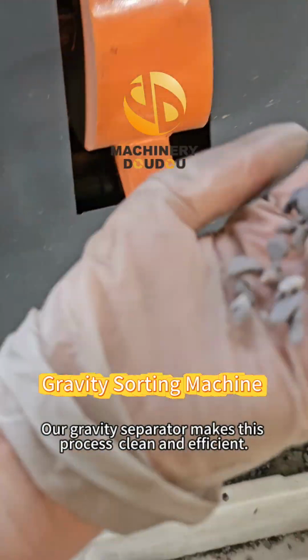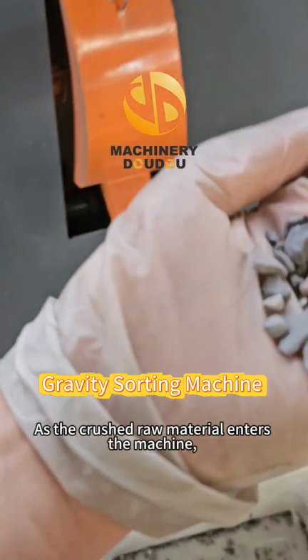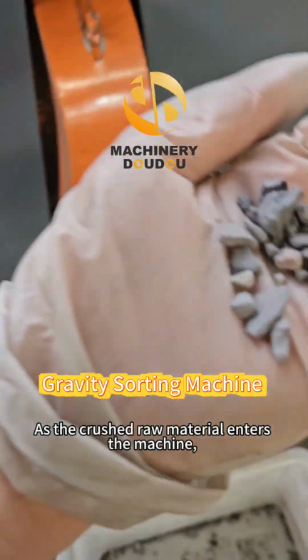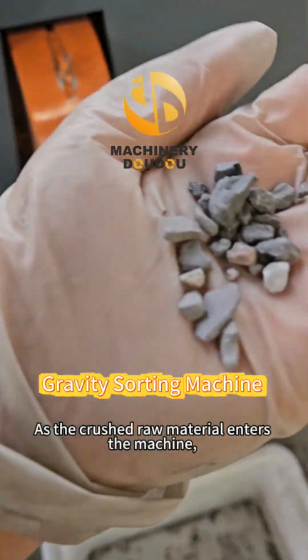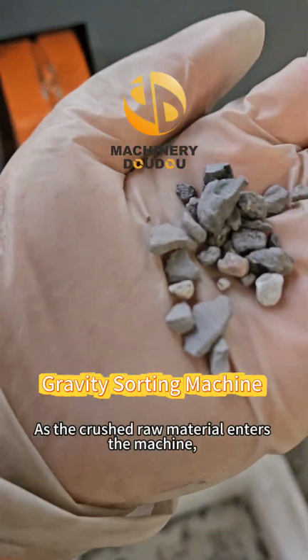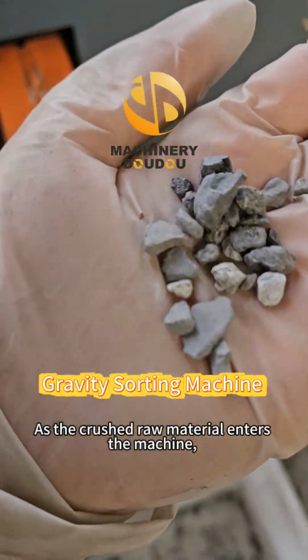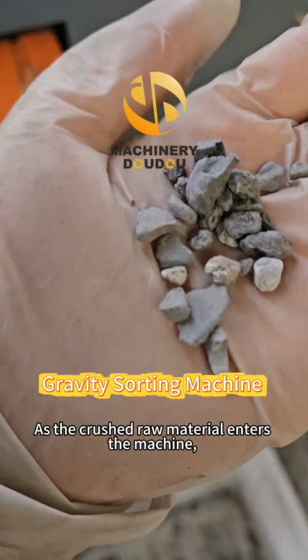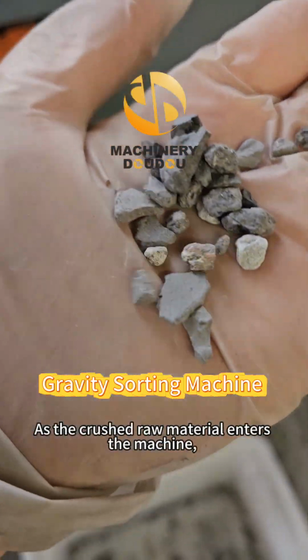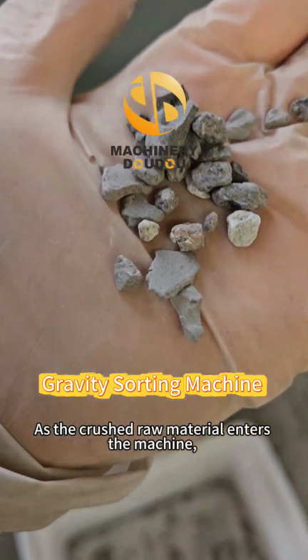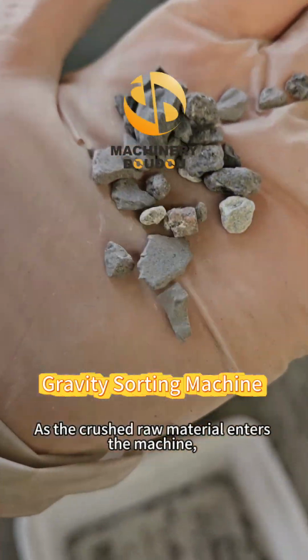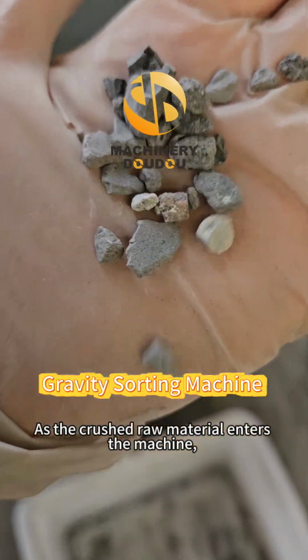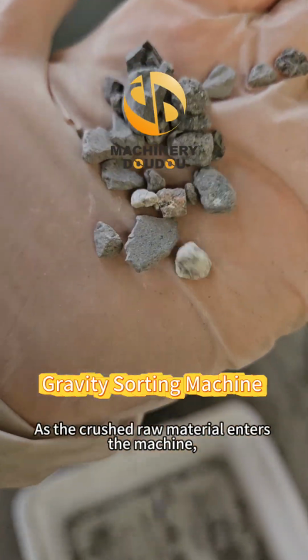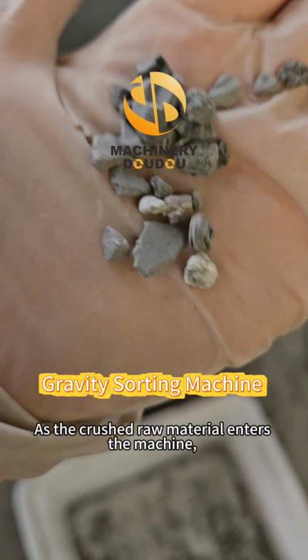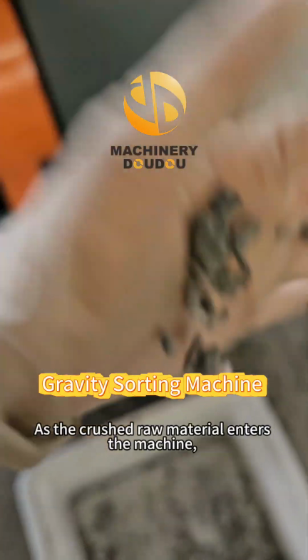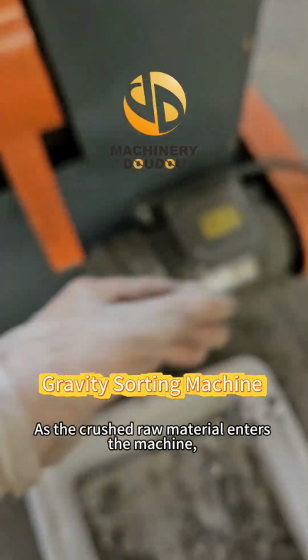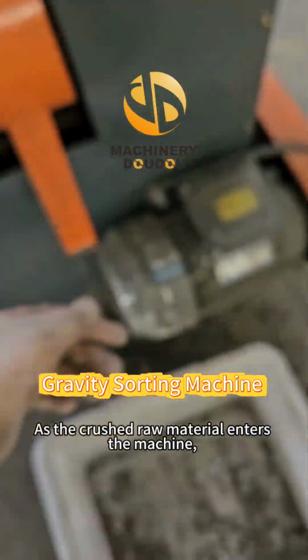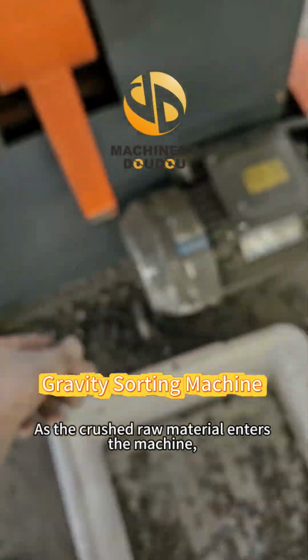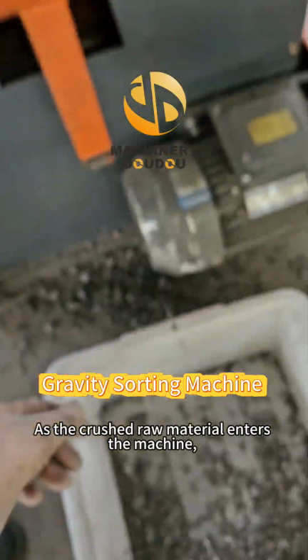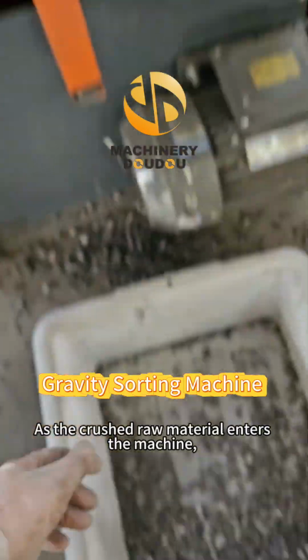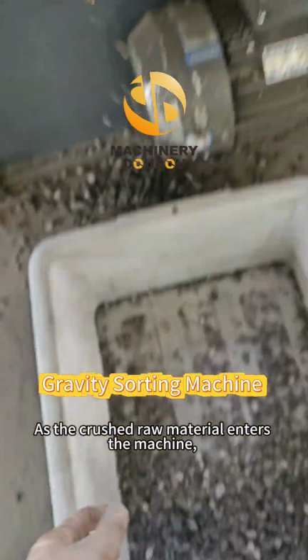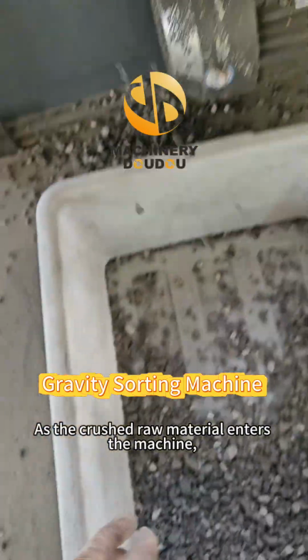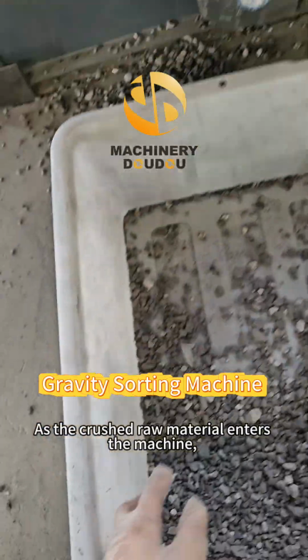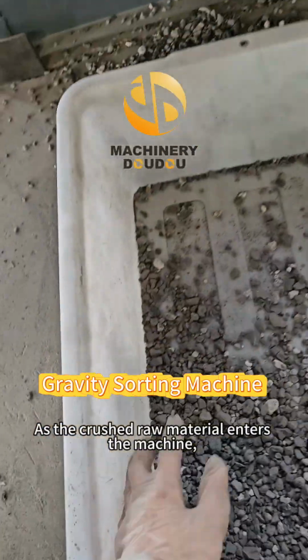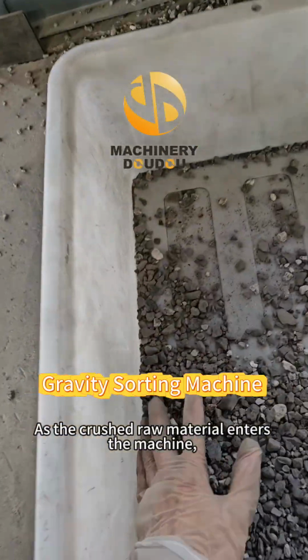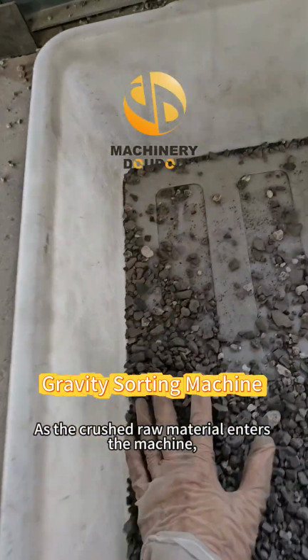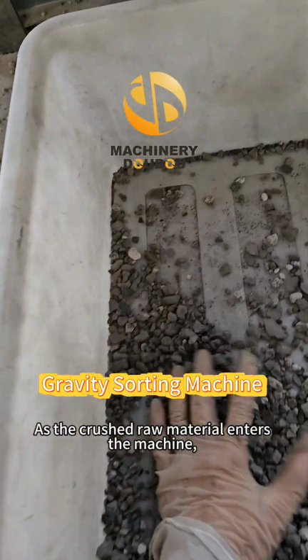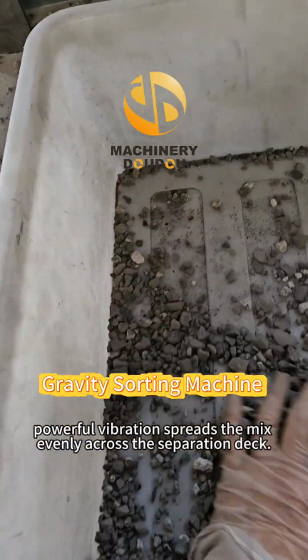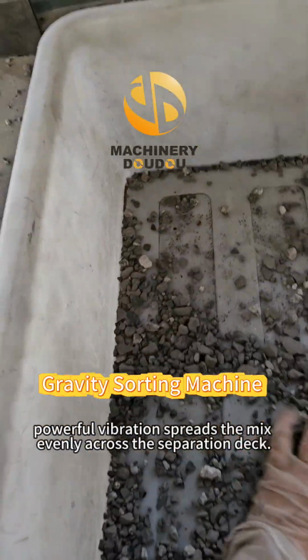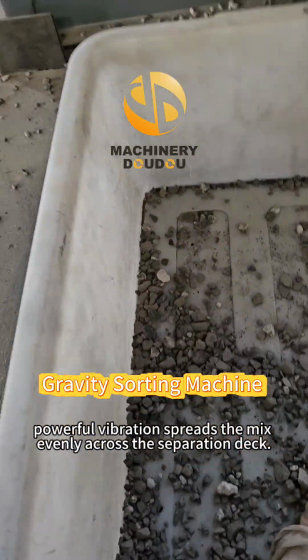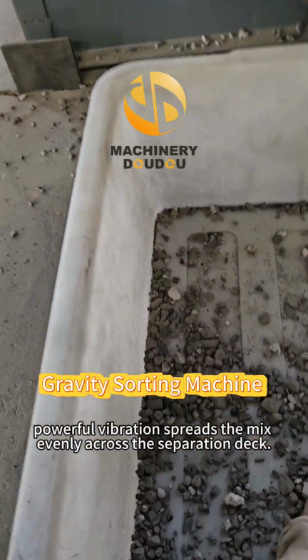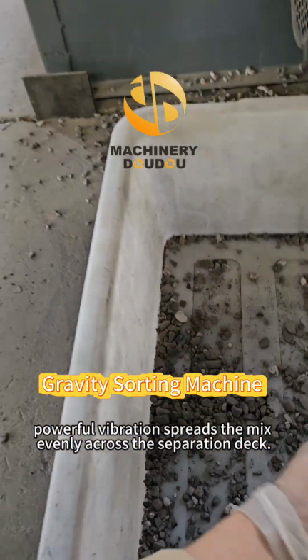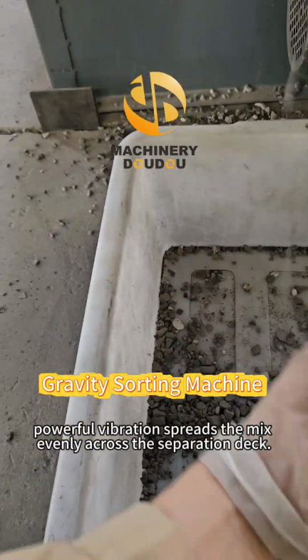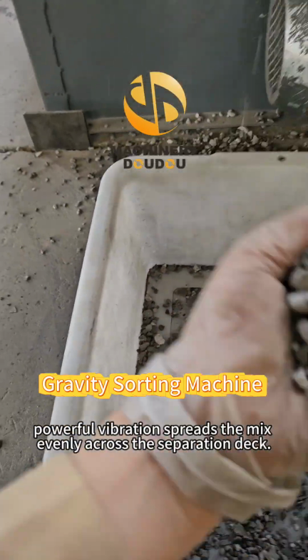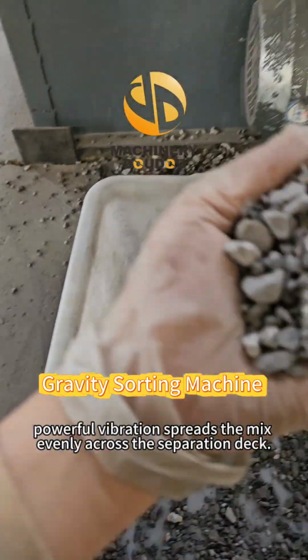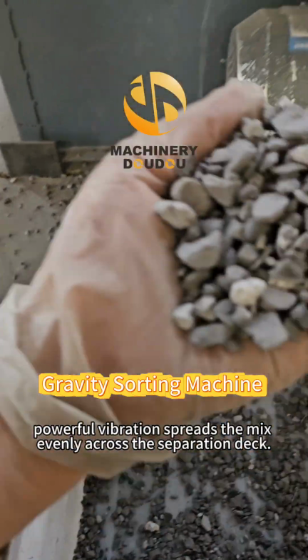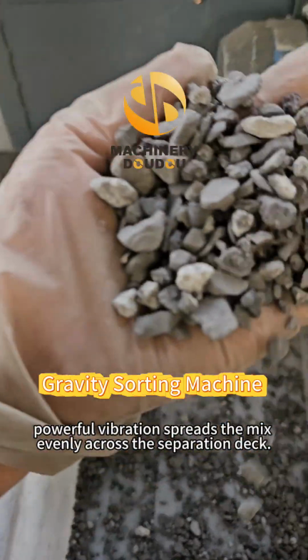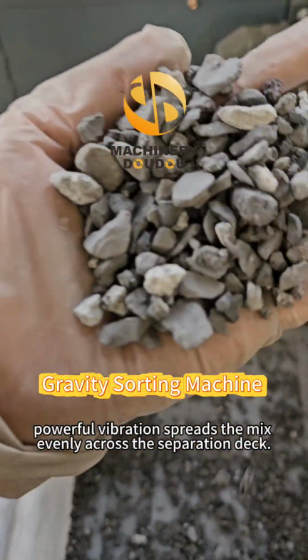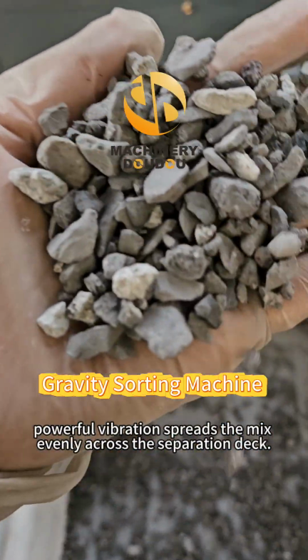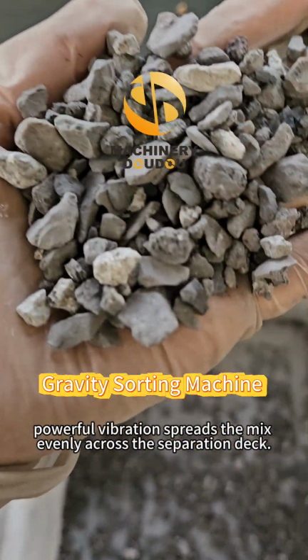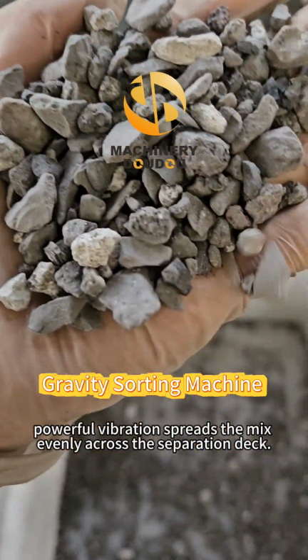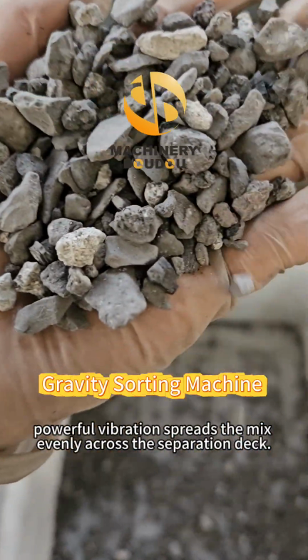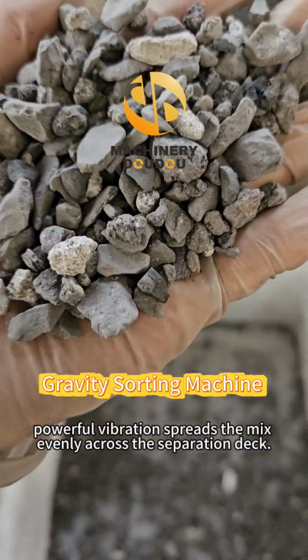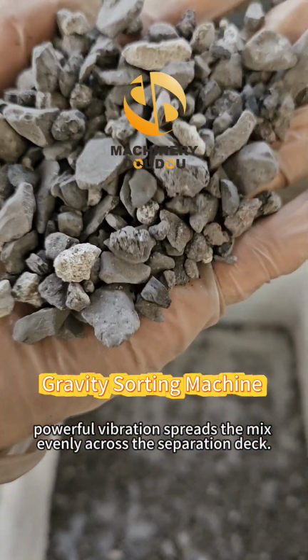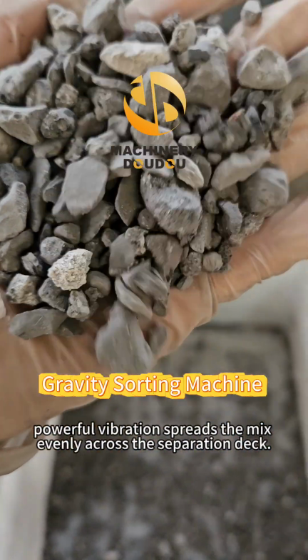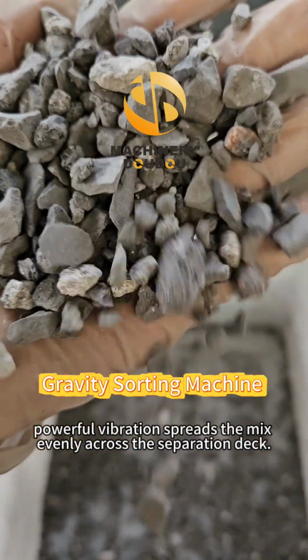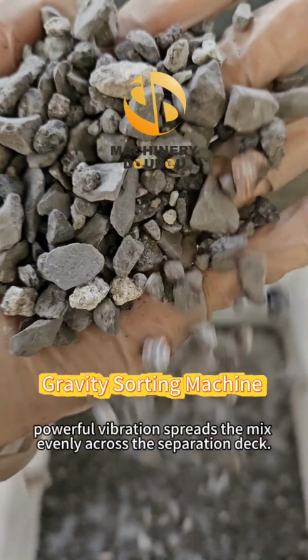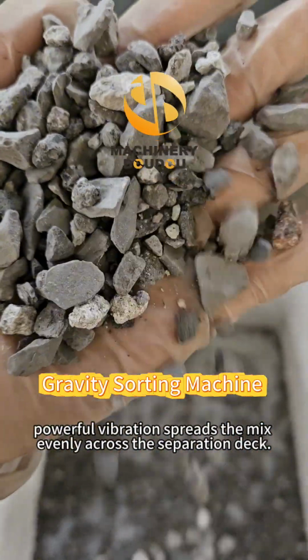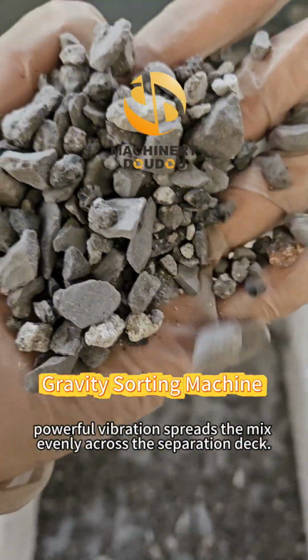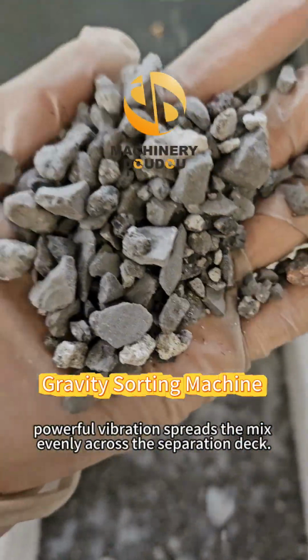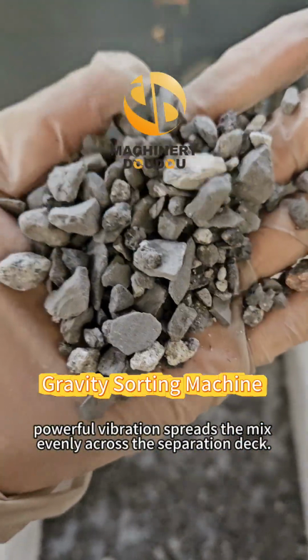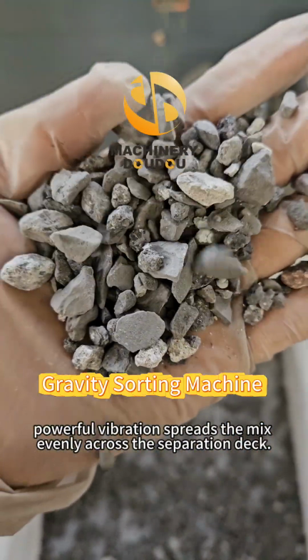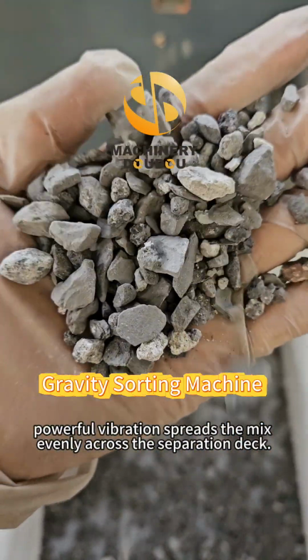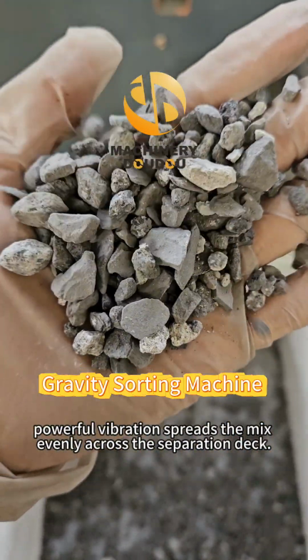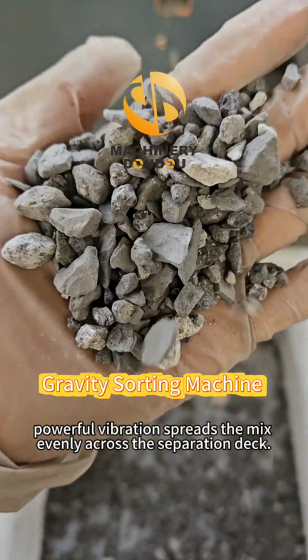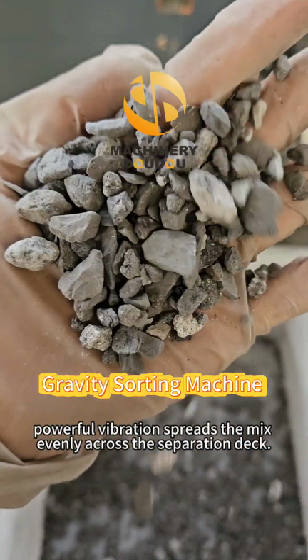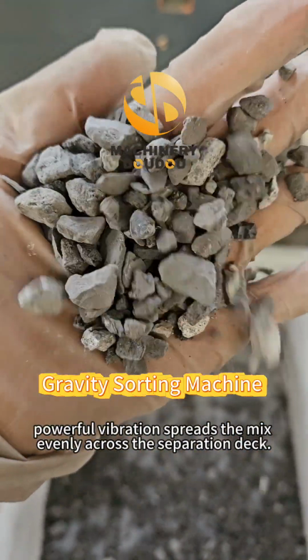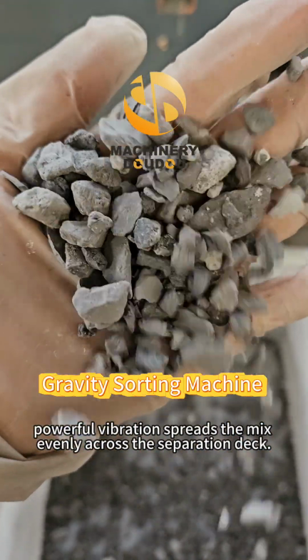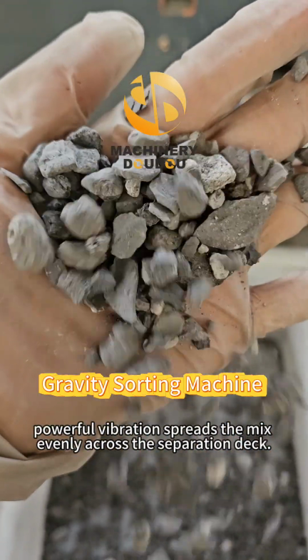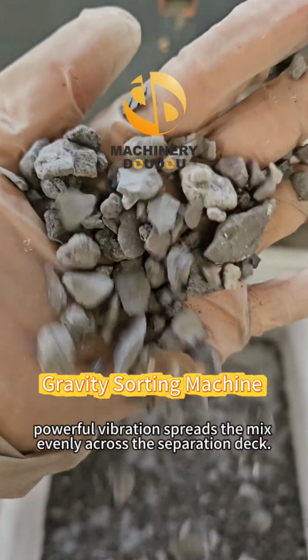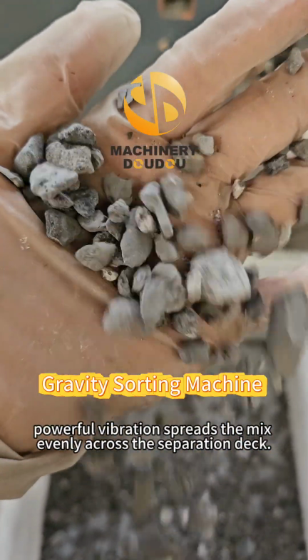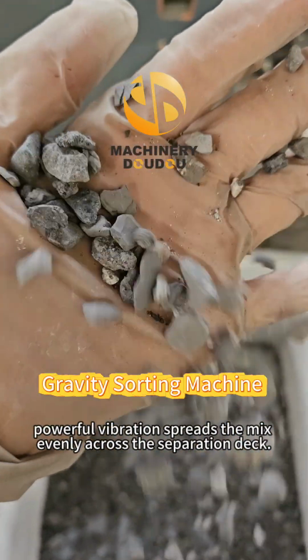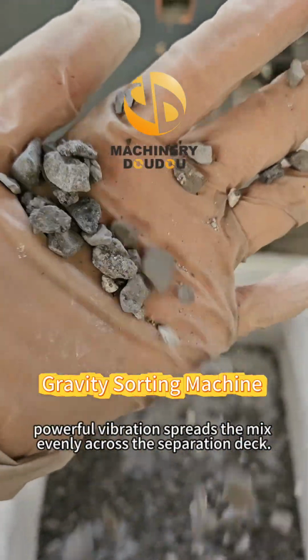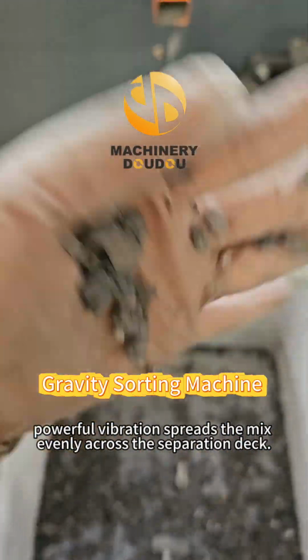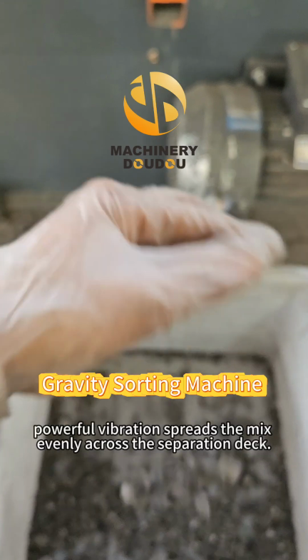As the crushed raw material enters the machine, powerful vibration spreads the mix evenly across the separation deck.